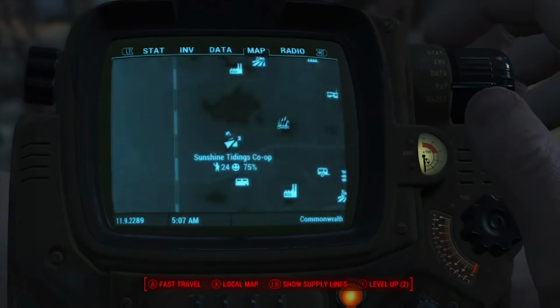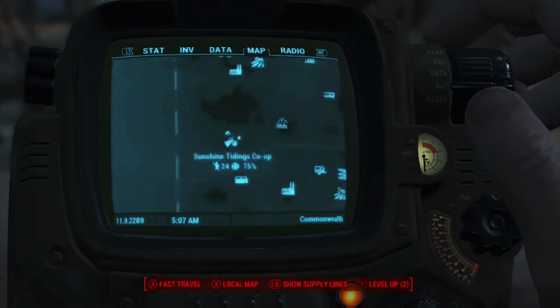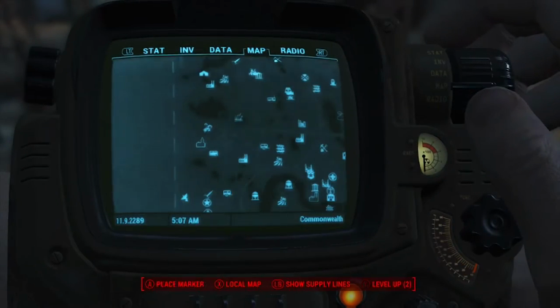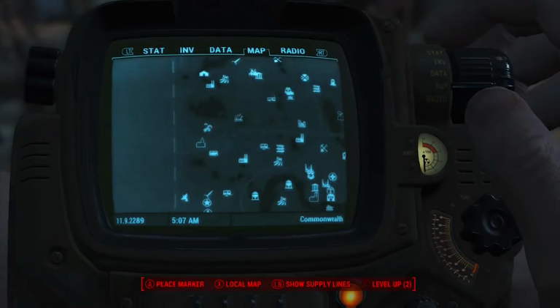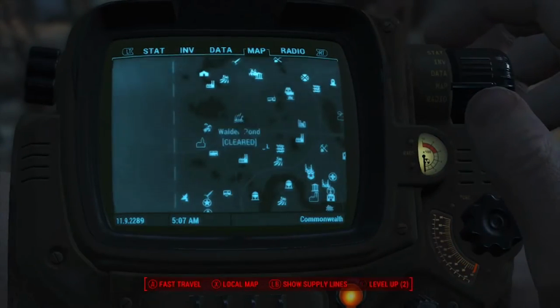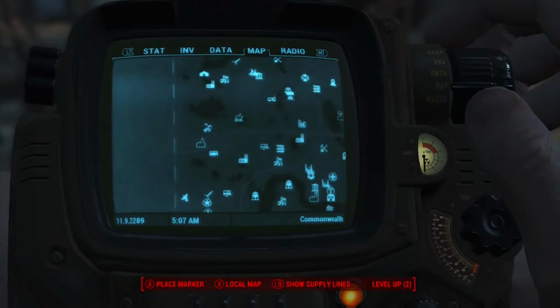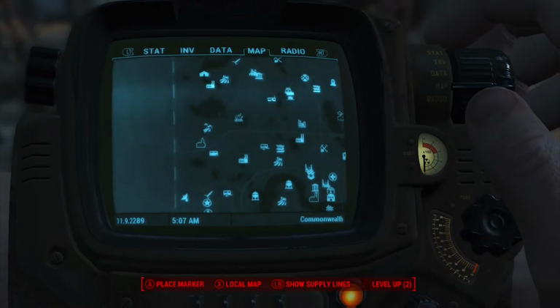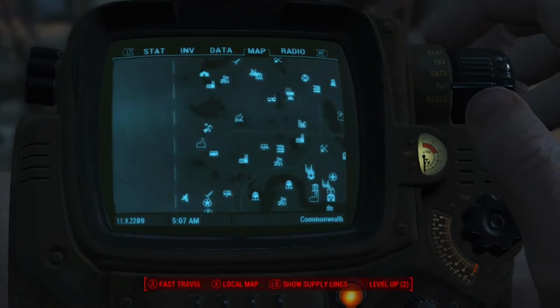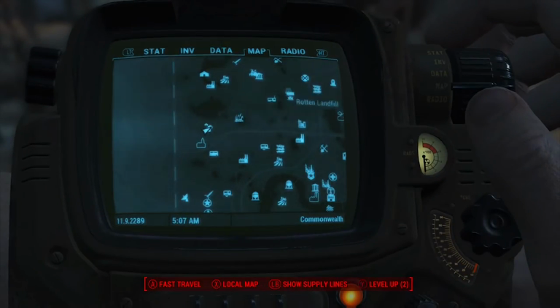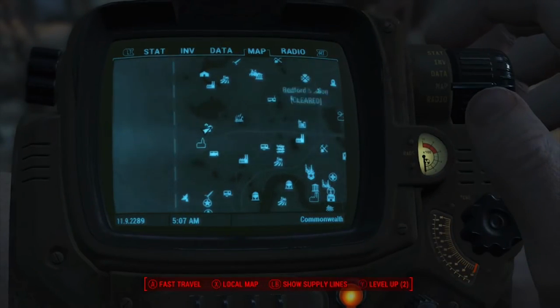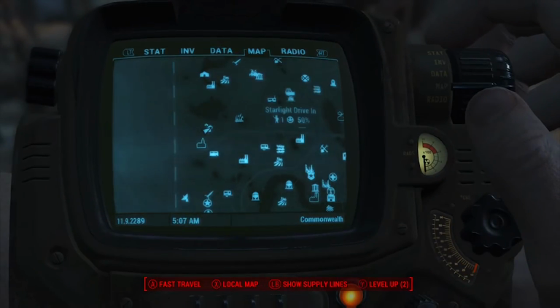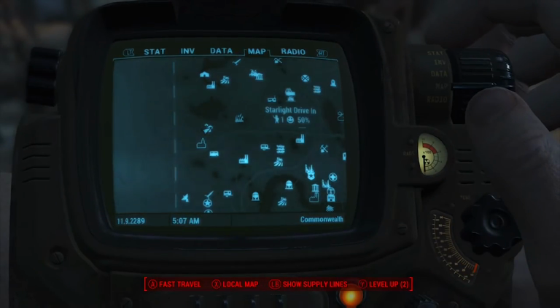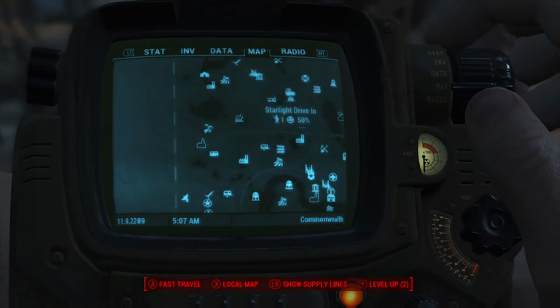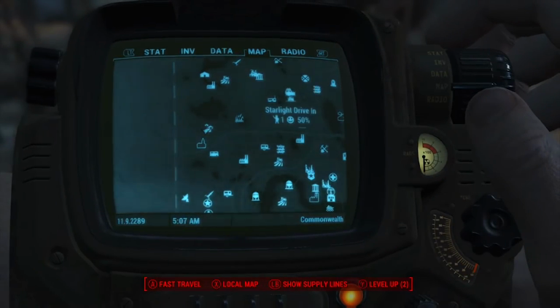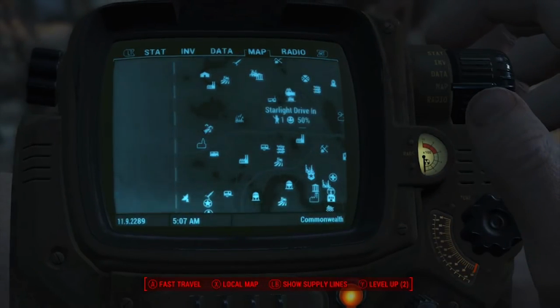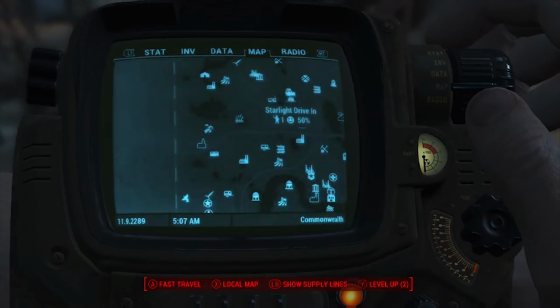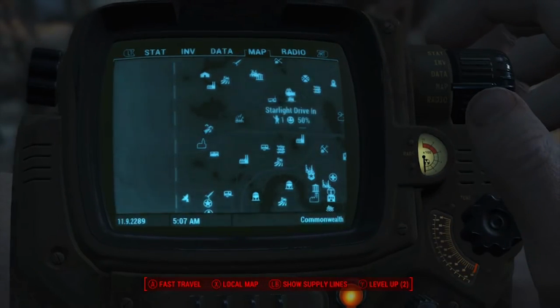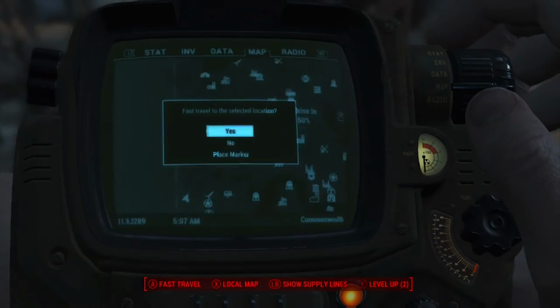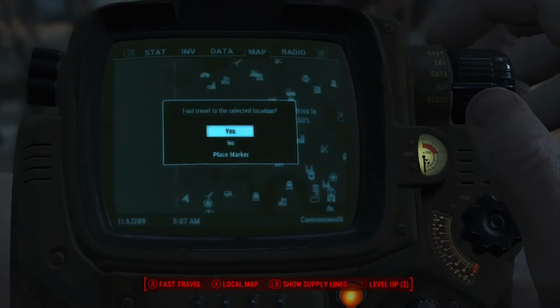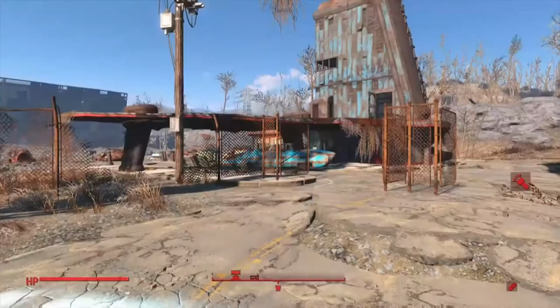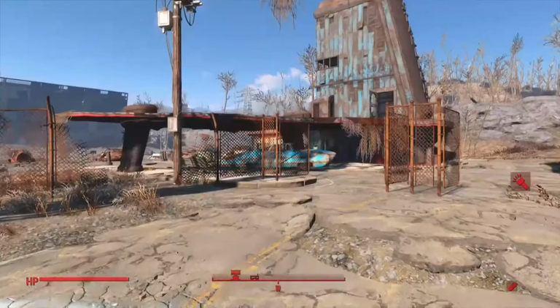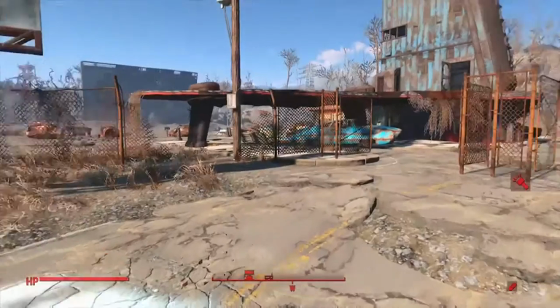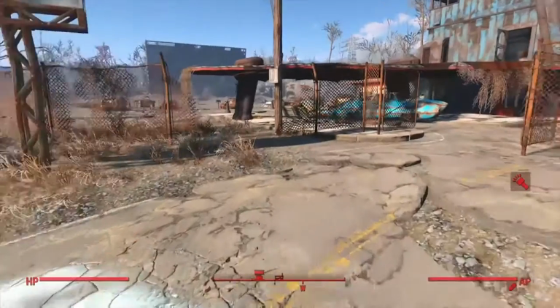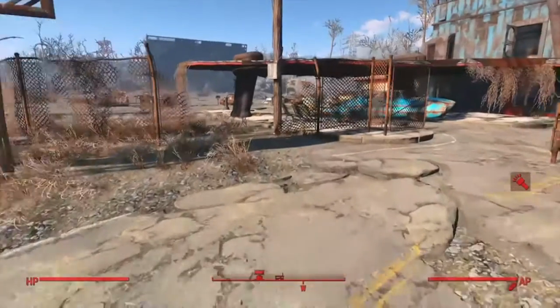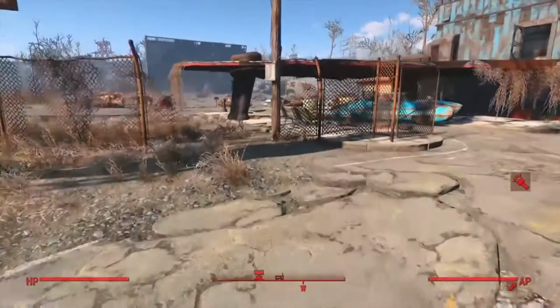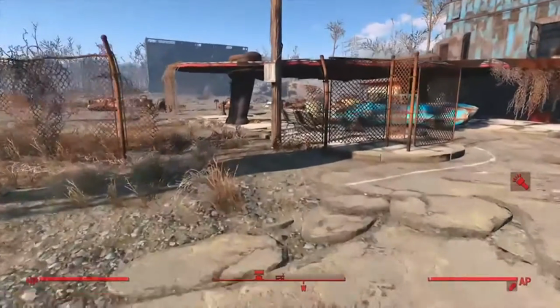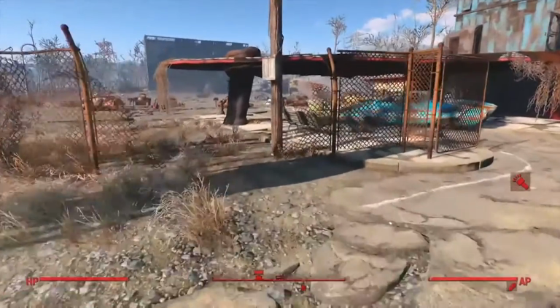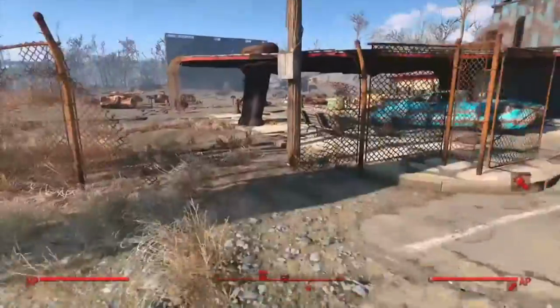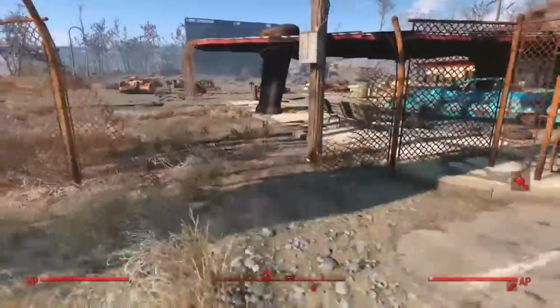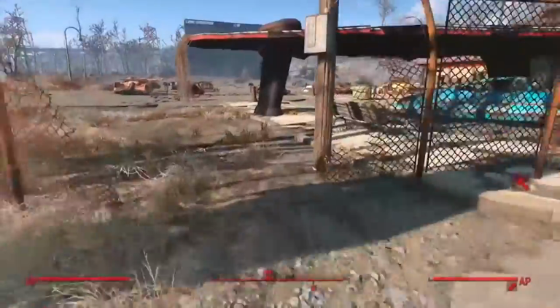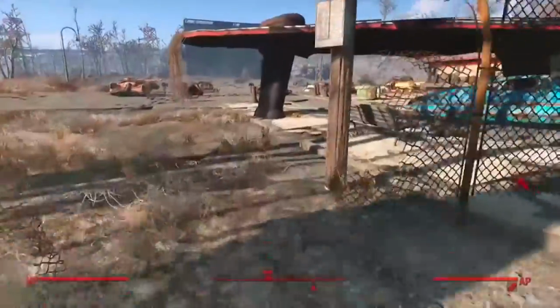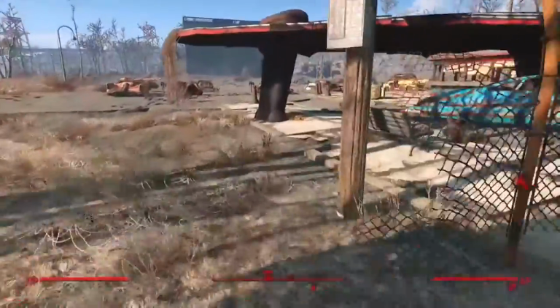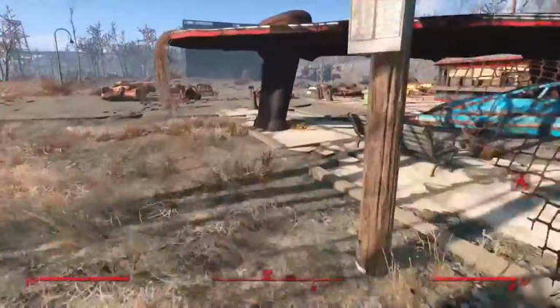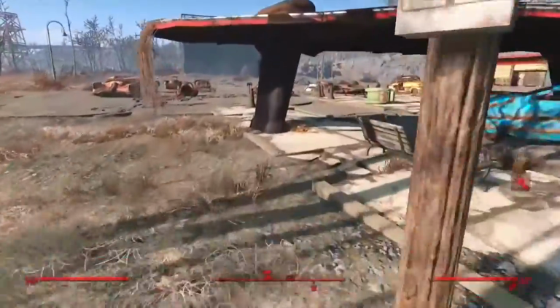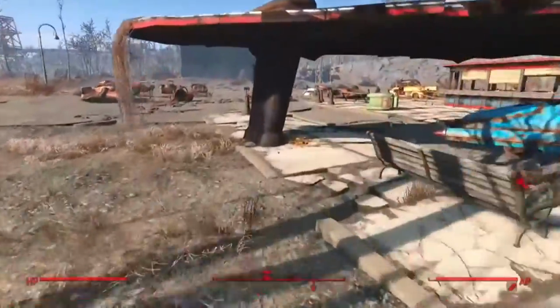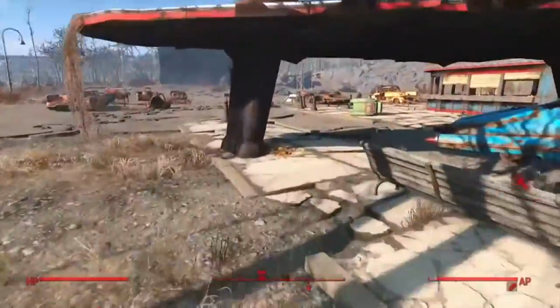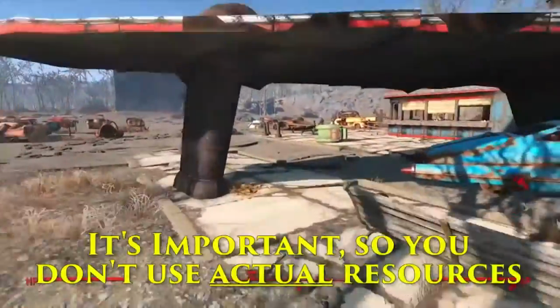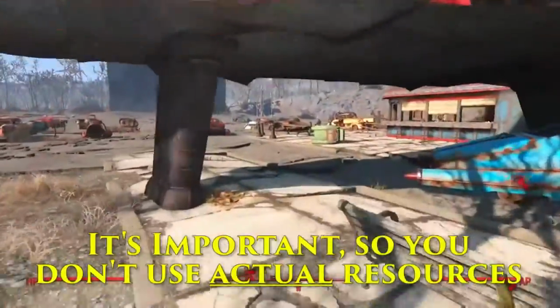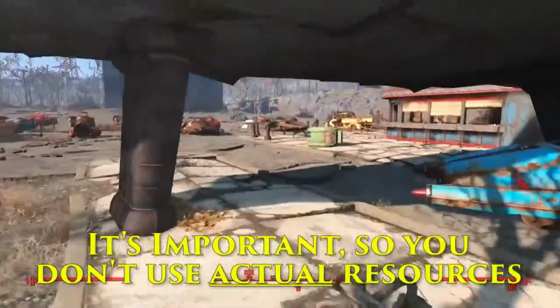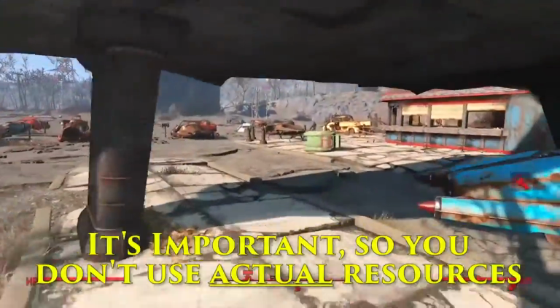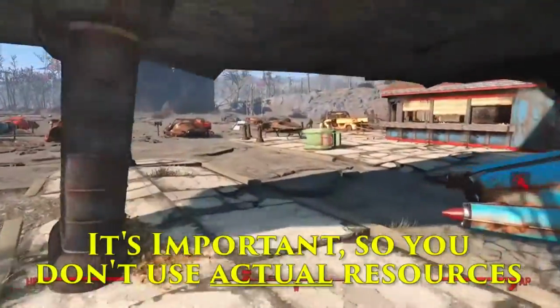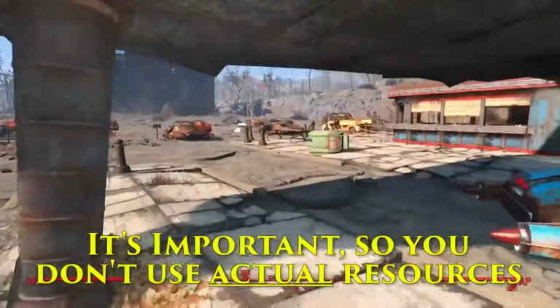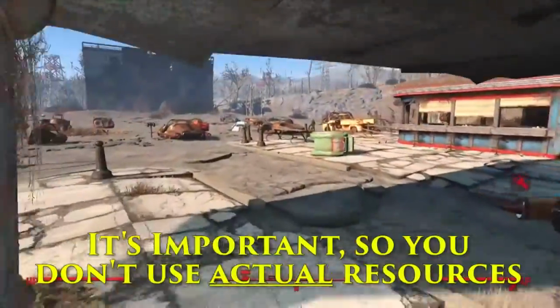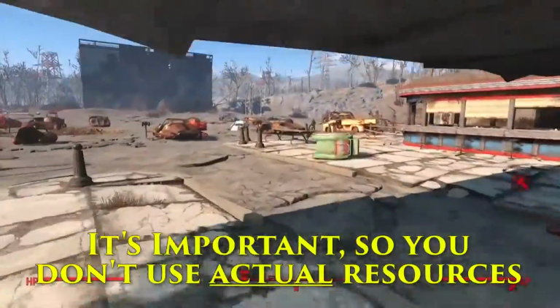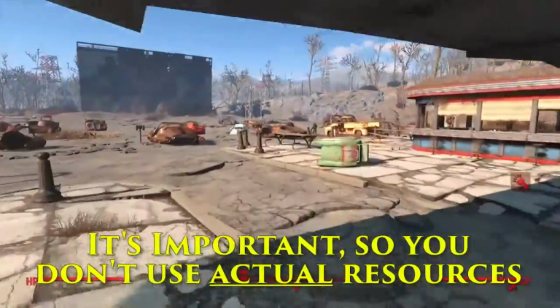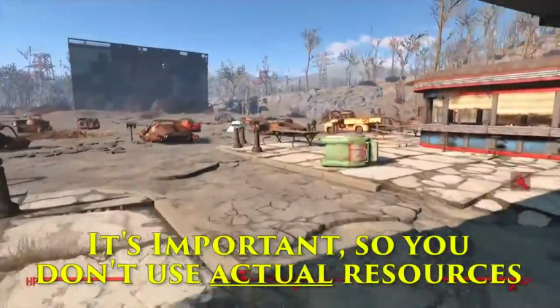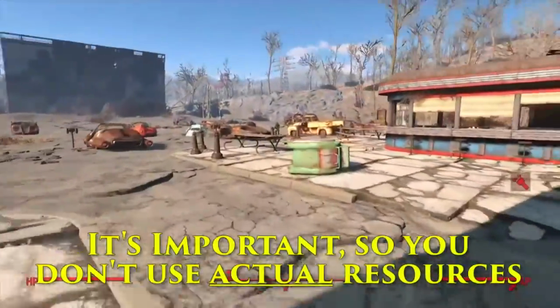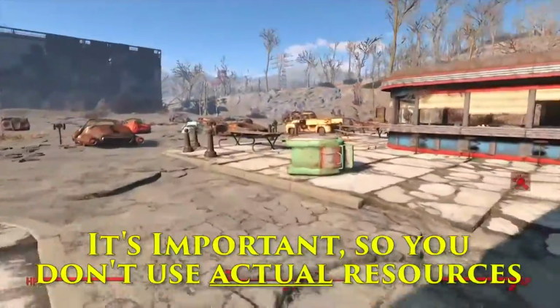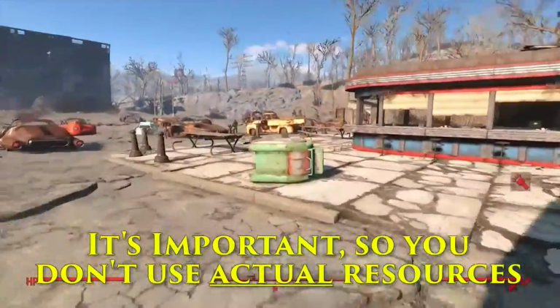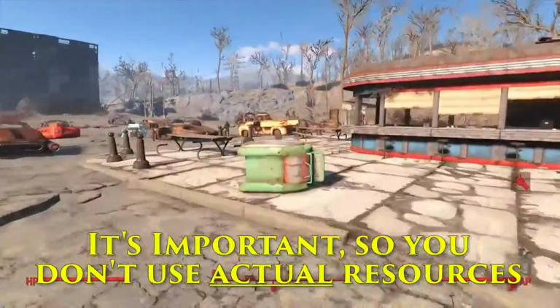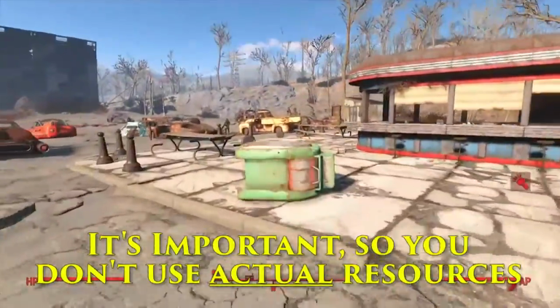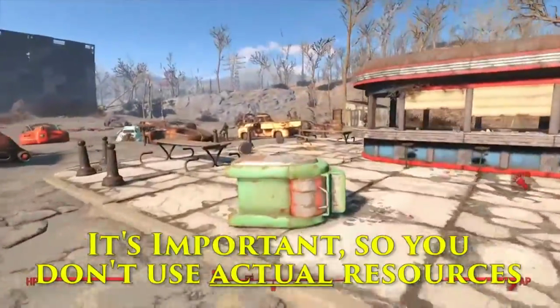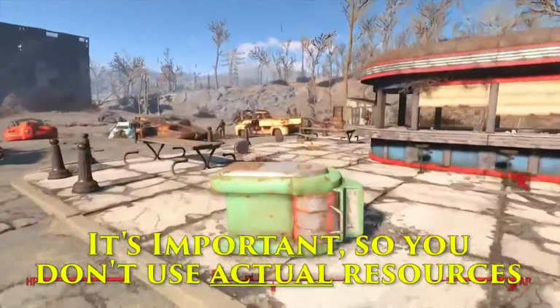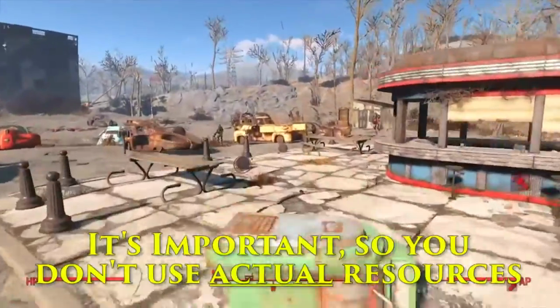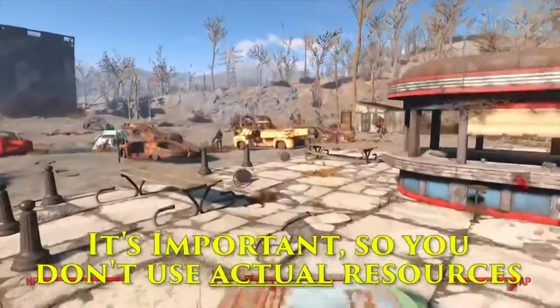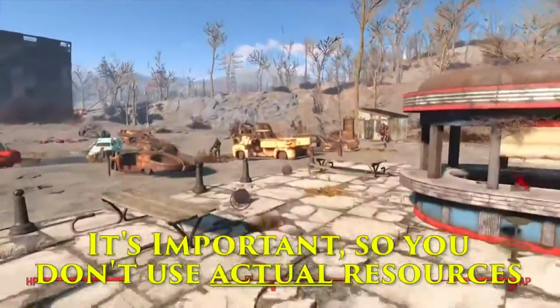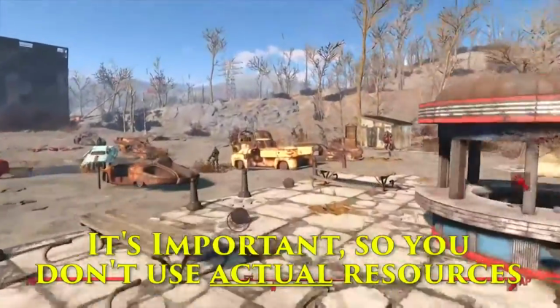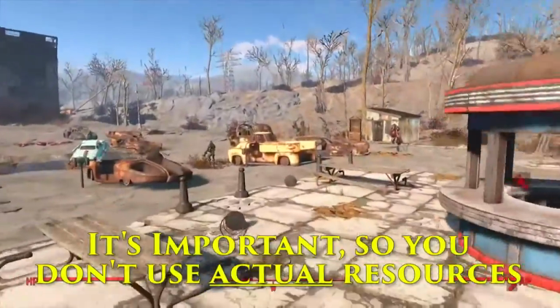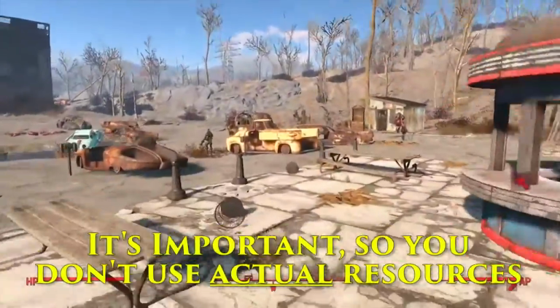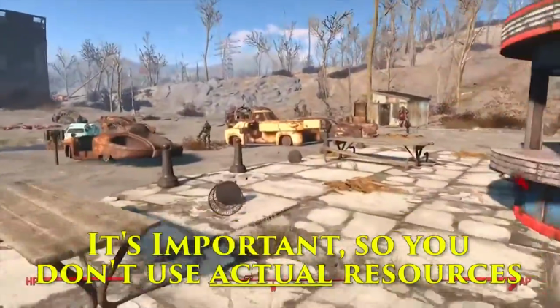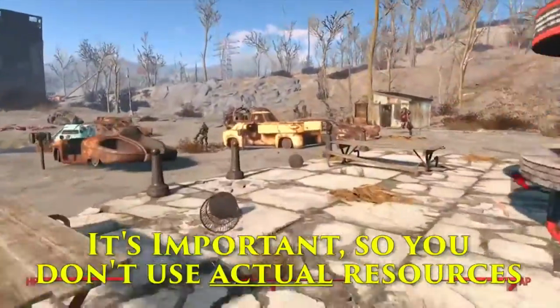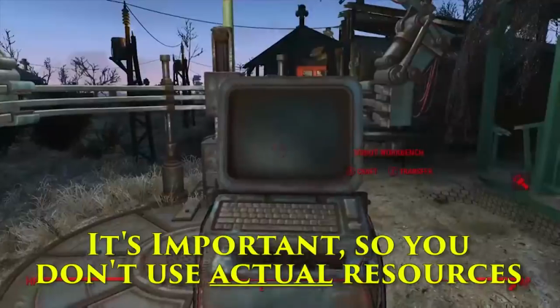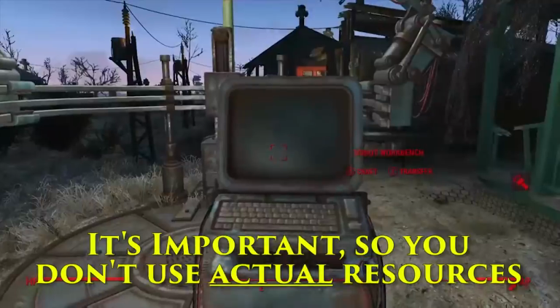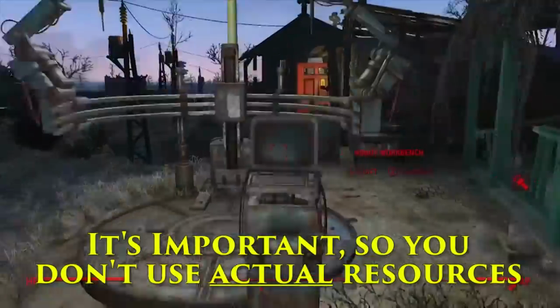First thing you have to do — or should I say I advise — pick a settlement that doesn't have any trade routes. Like, no provisioners going to it whatsoever.